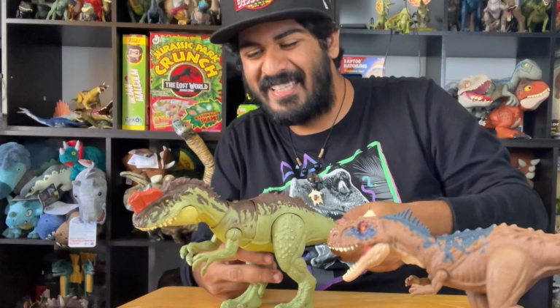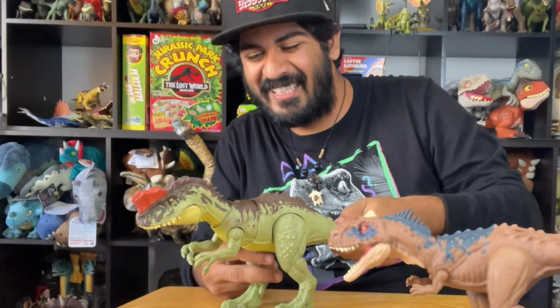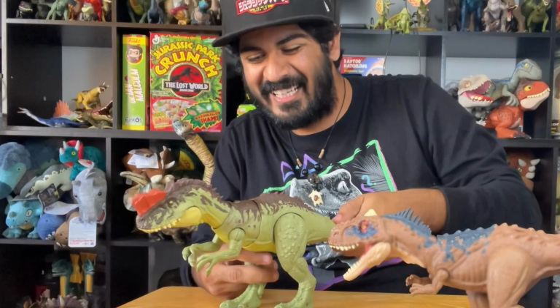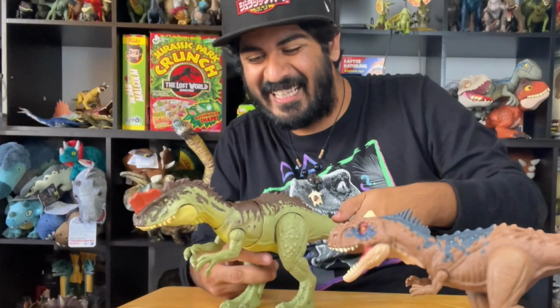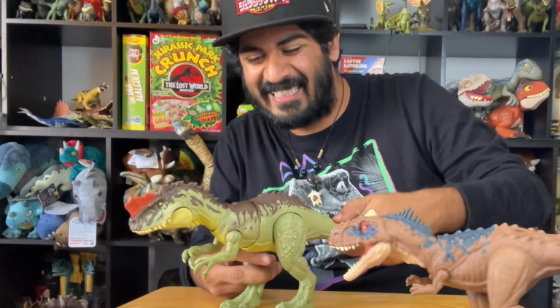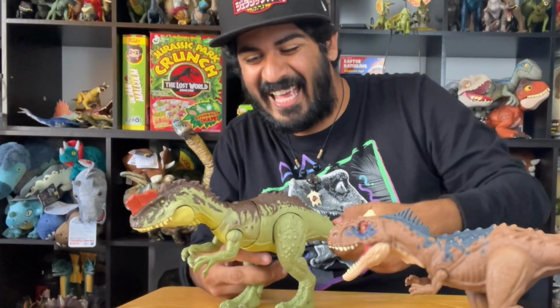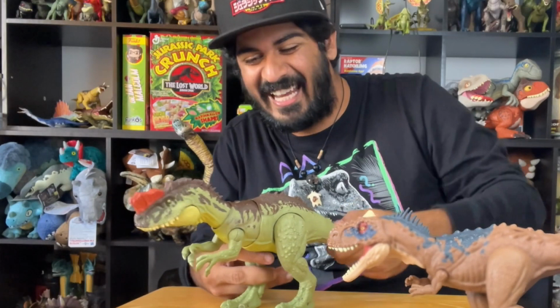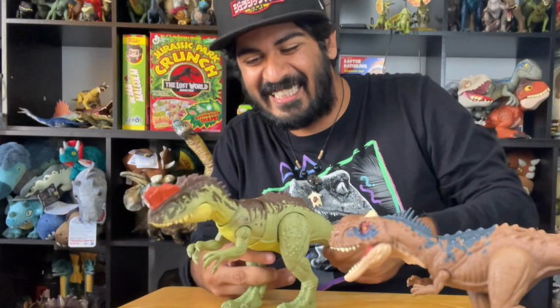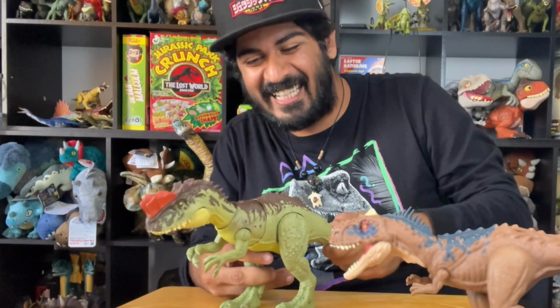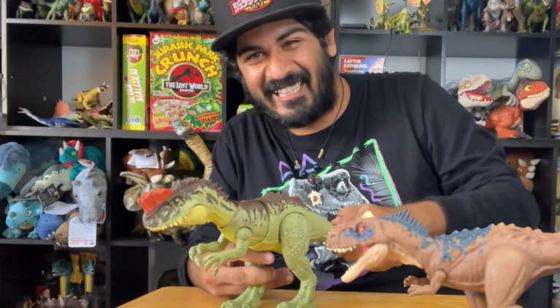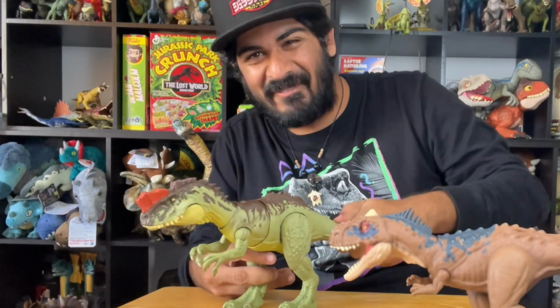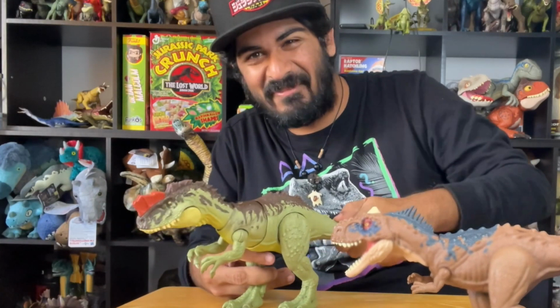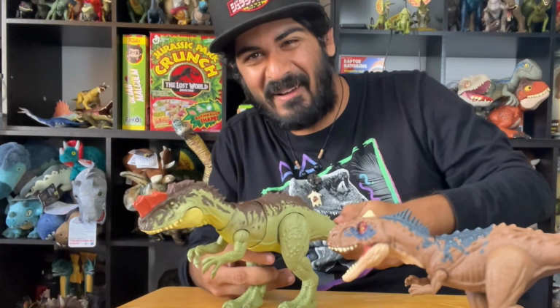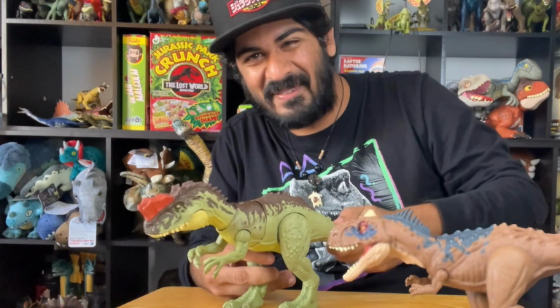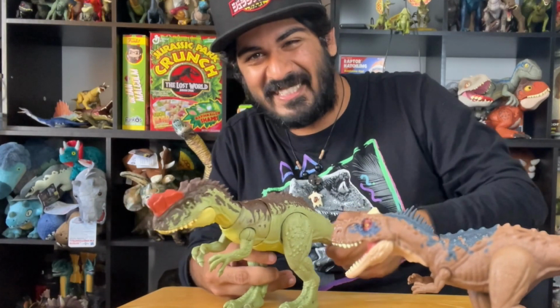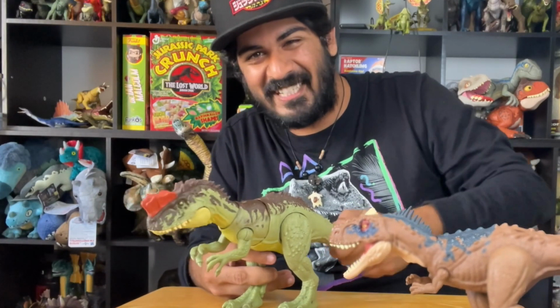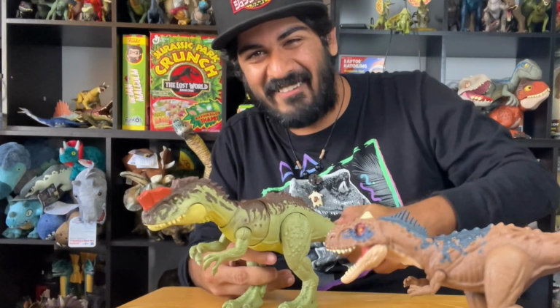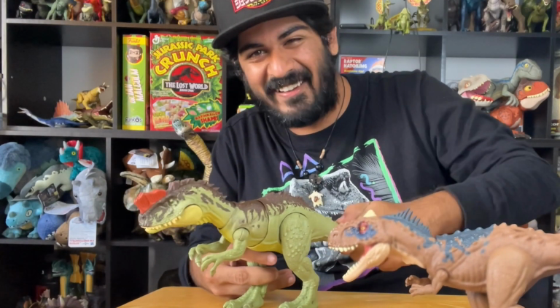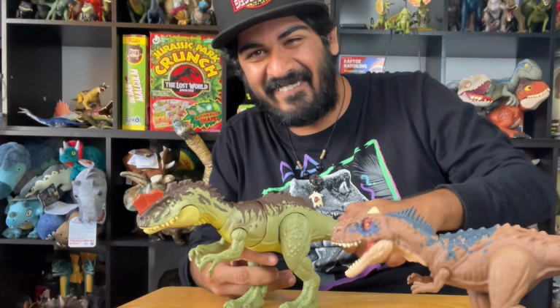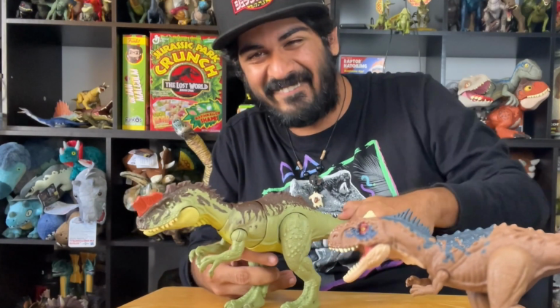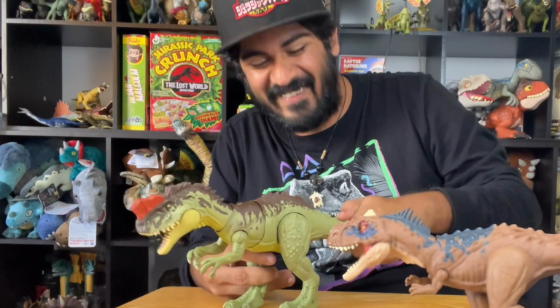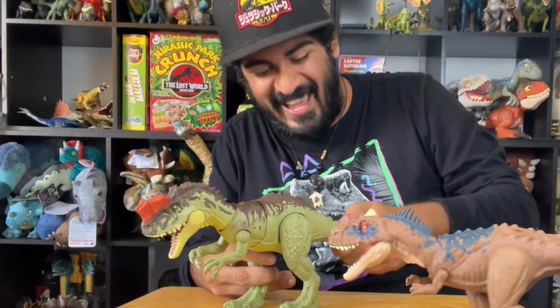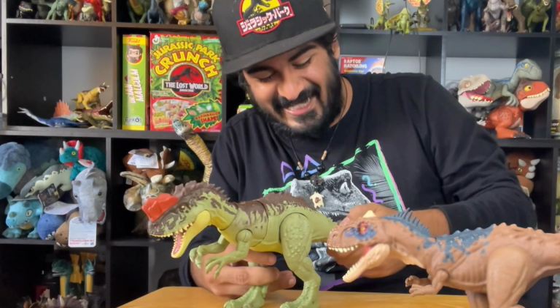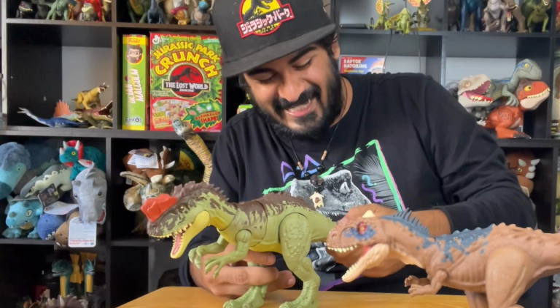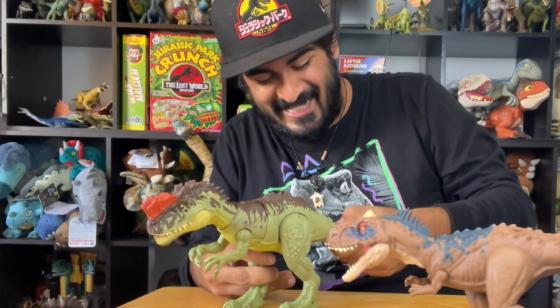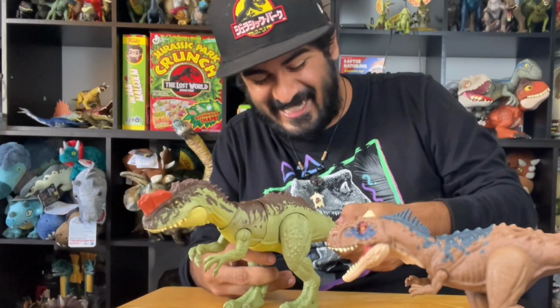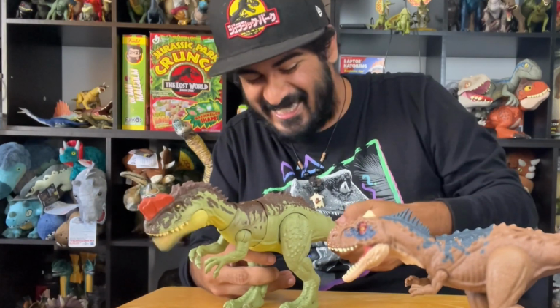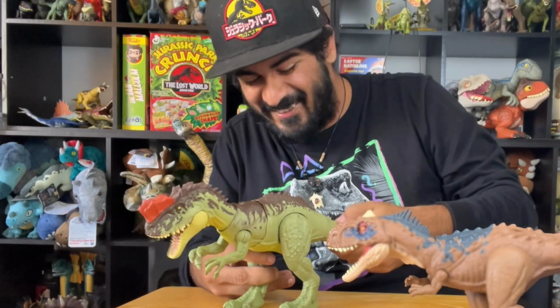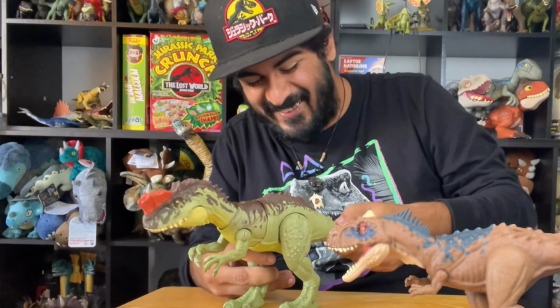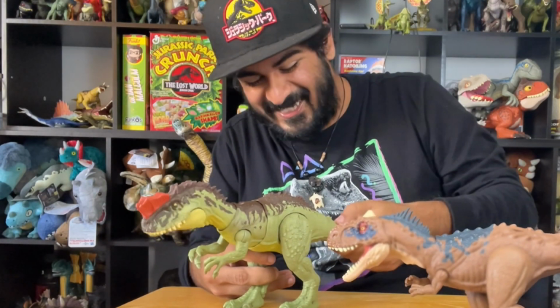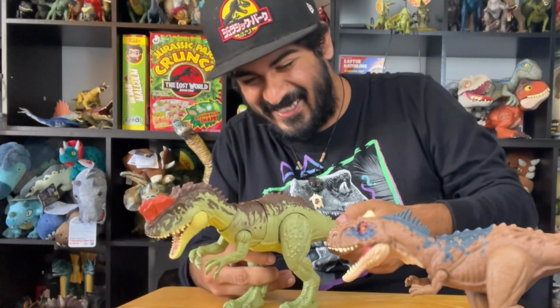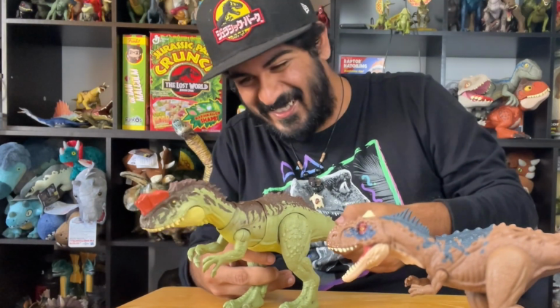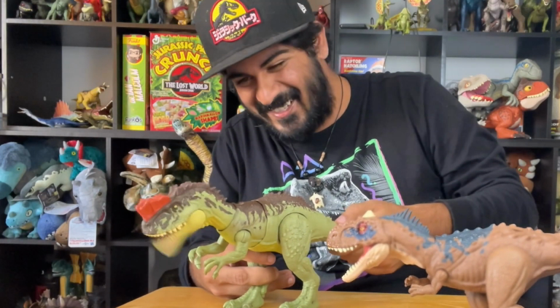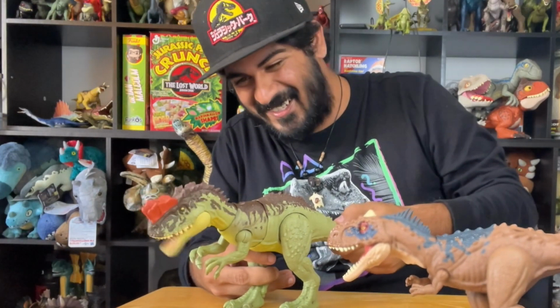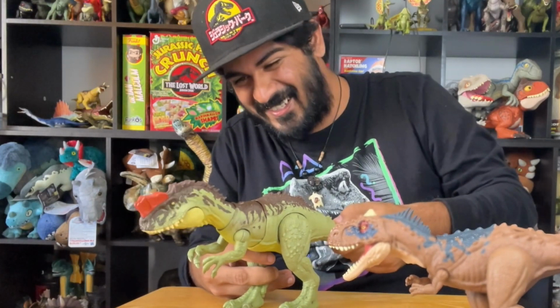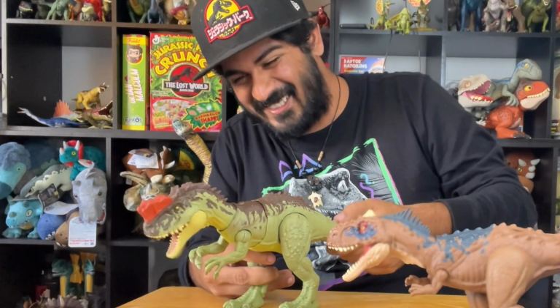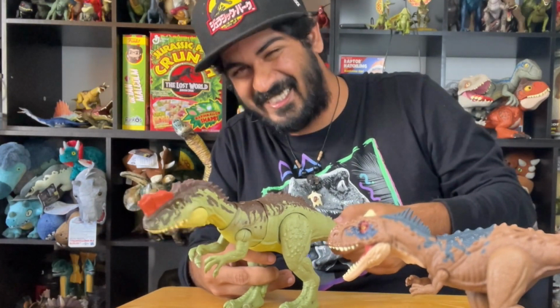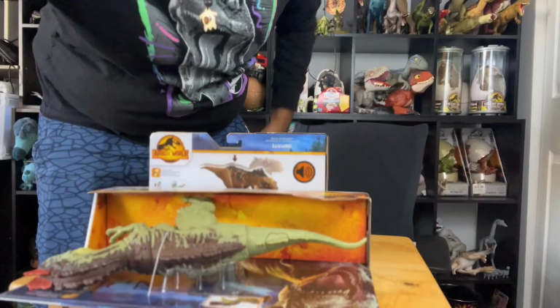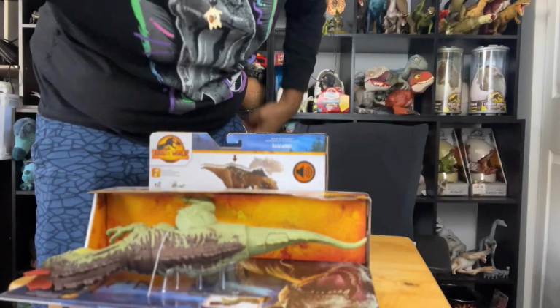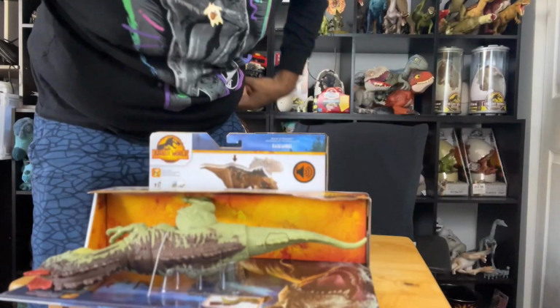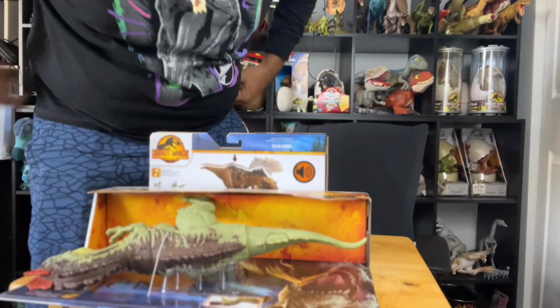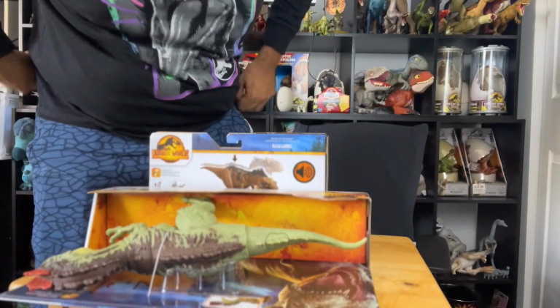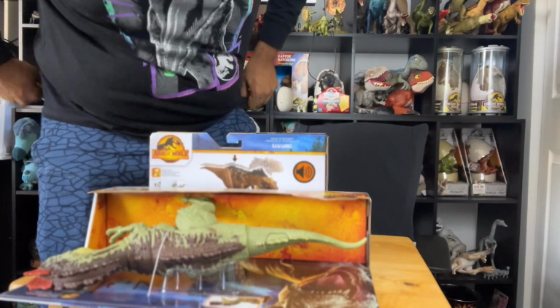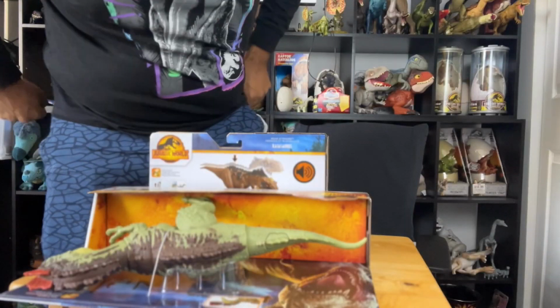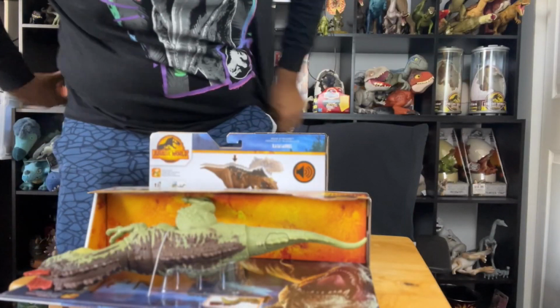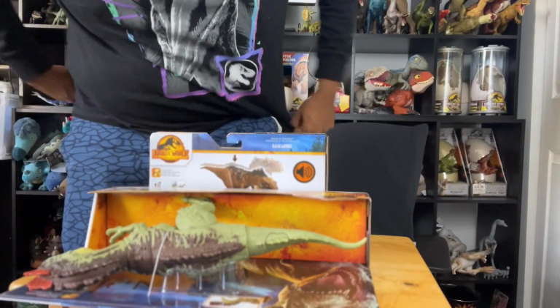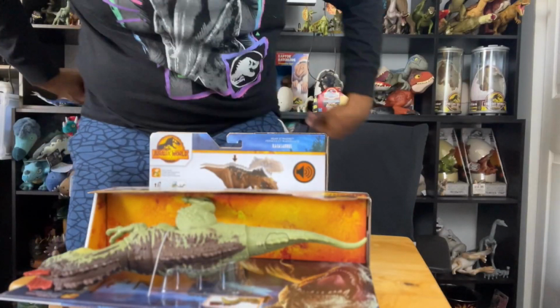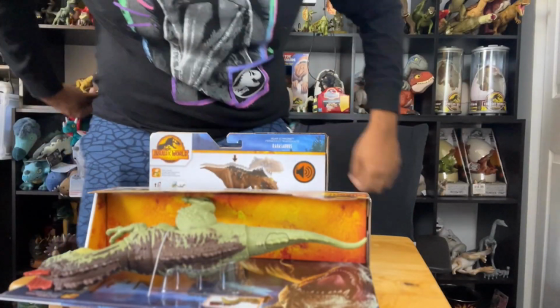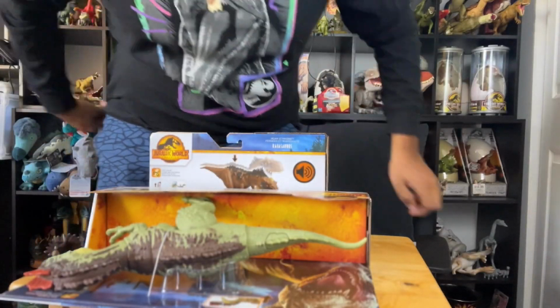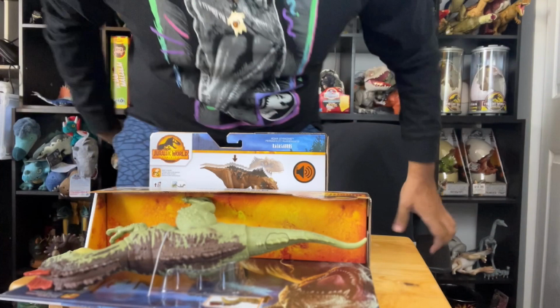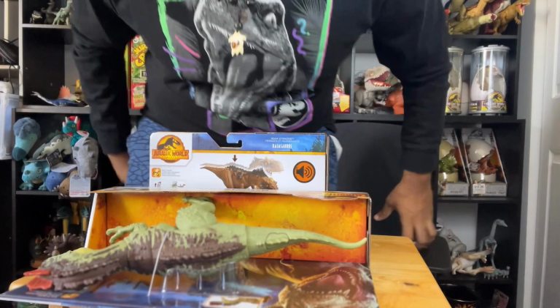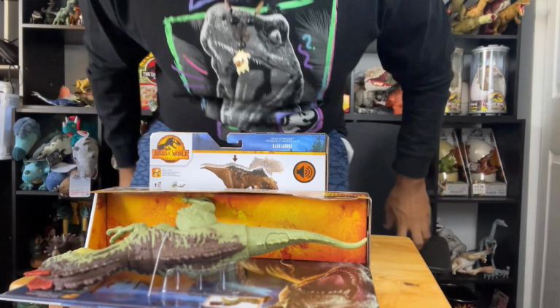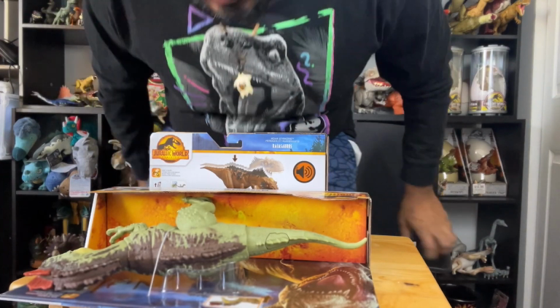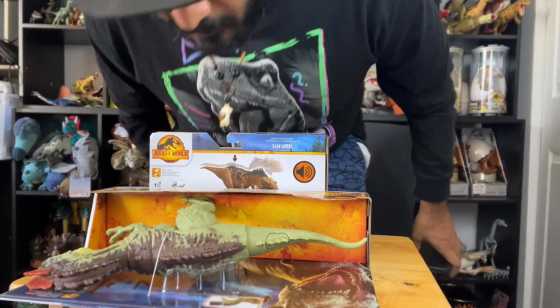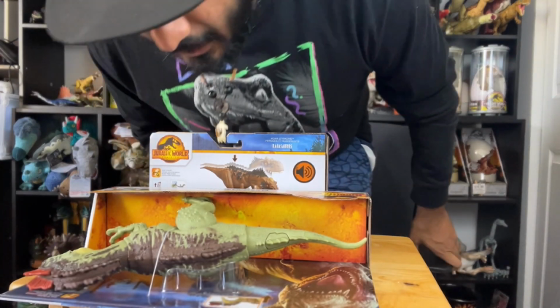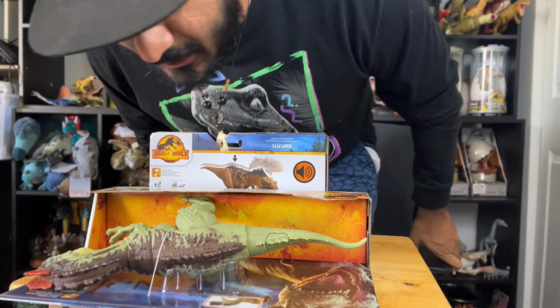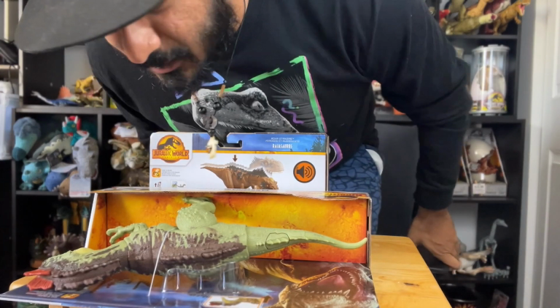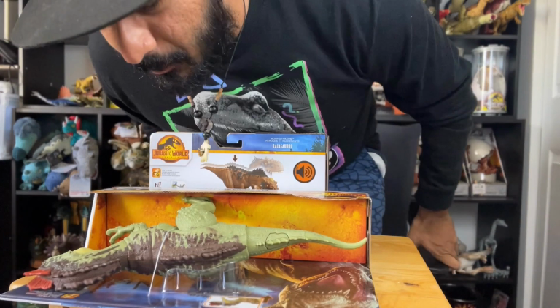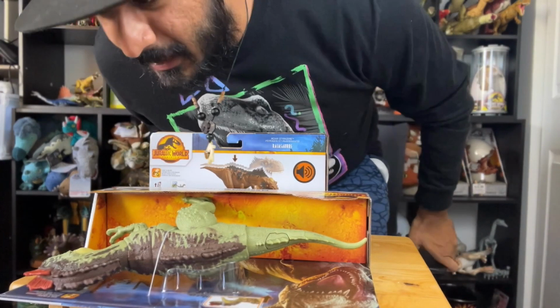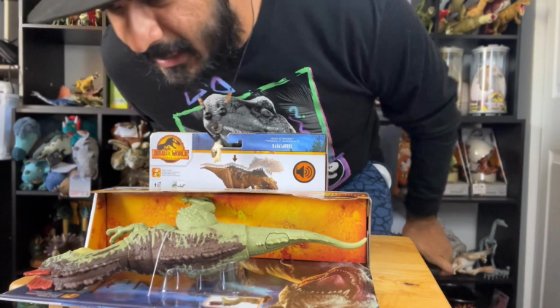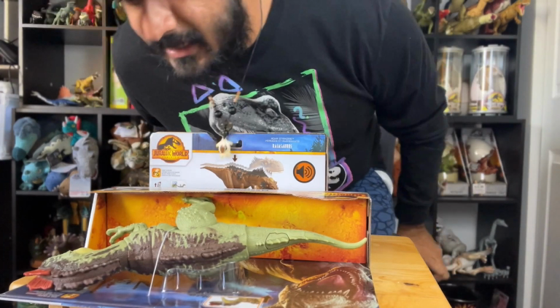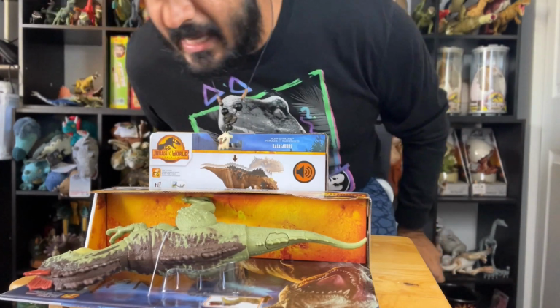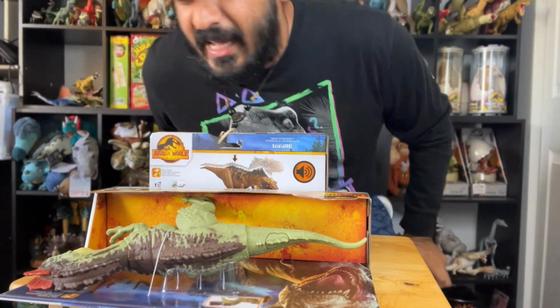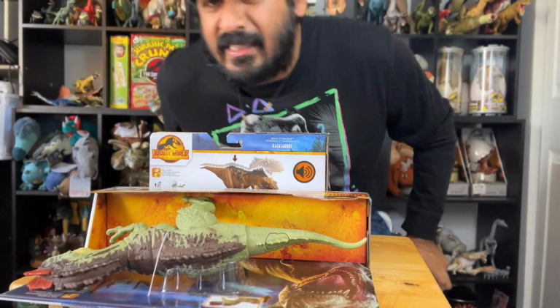Look at that. It's got the puppeteer in the back. It's so cool. We've got dinosaurs — so many dinosaurs.